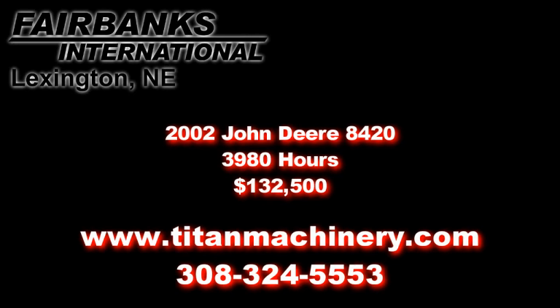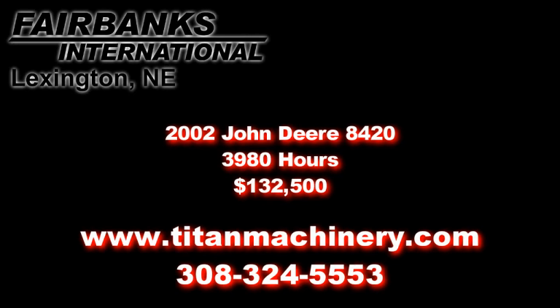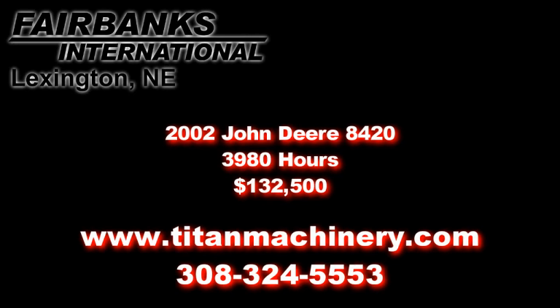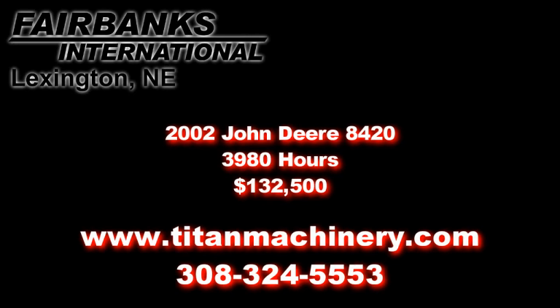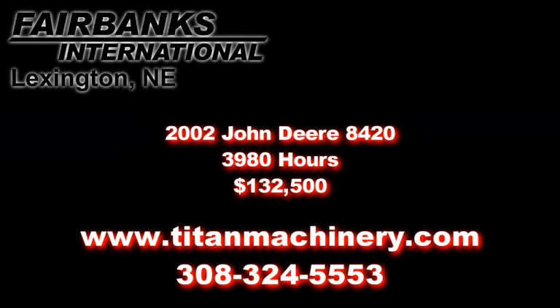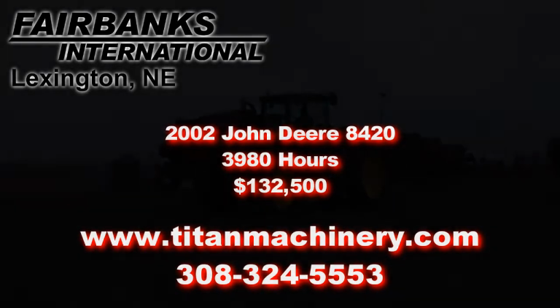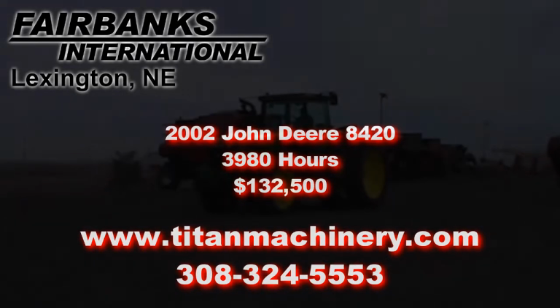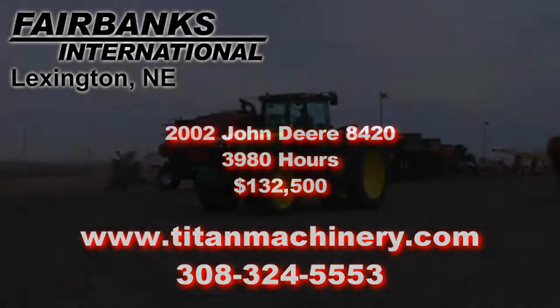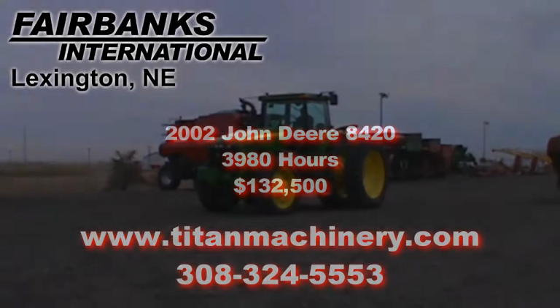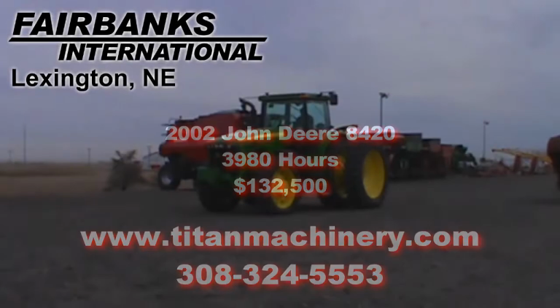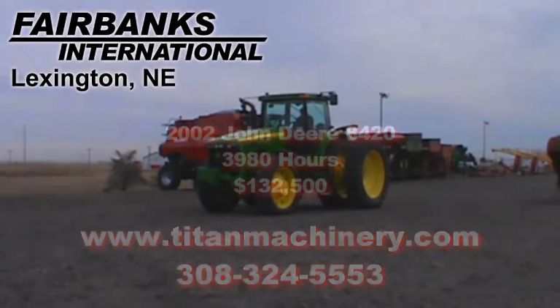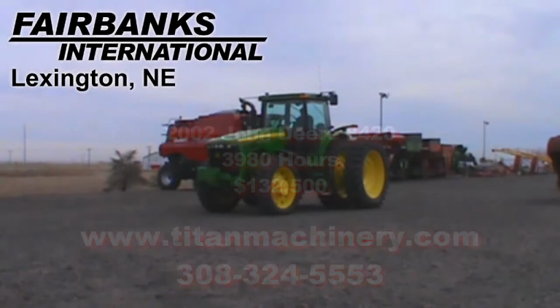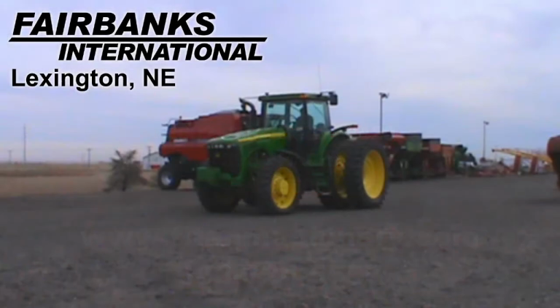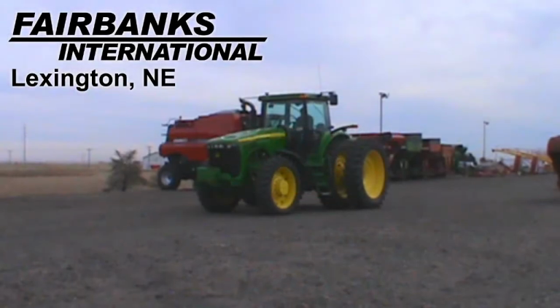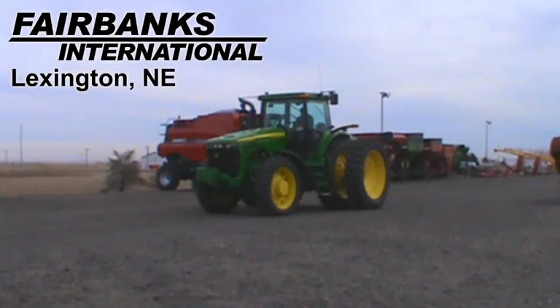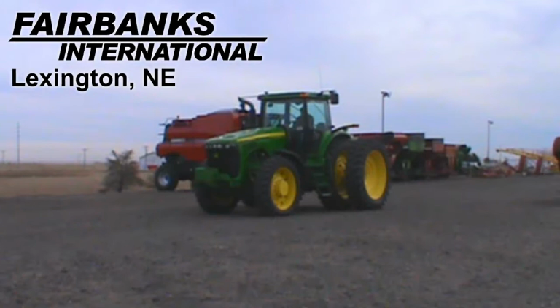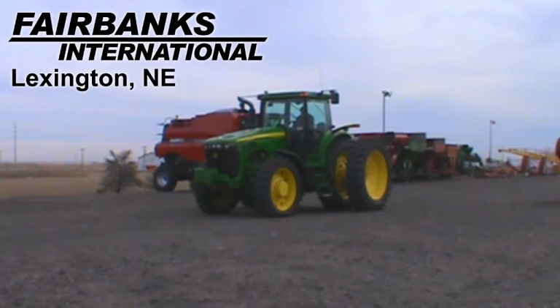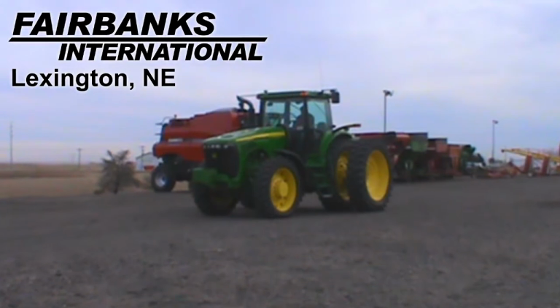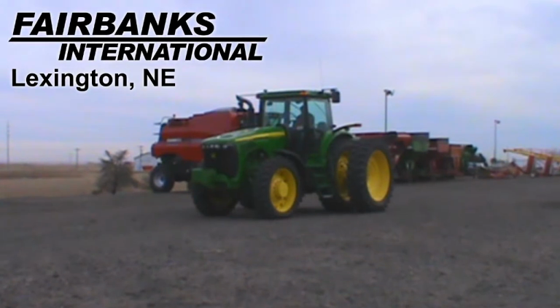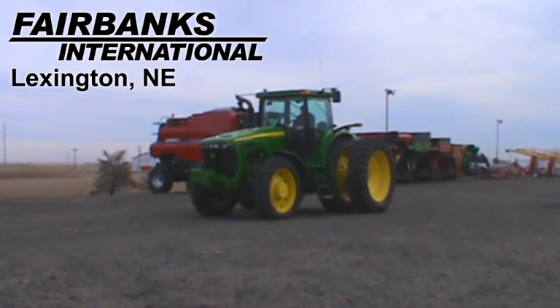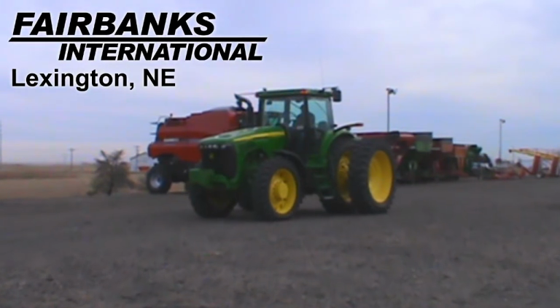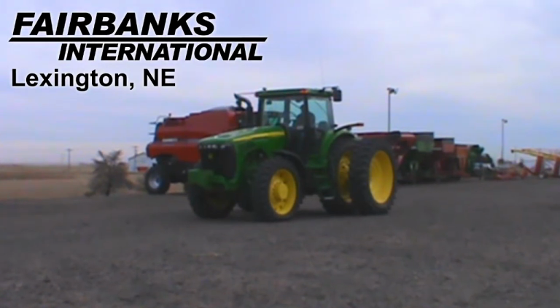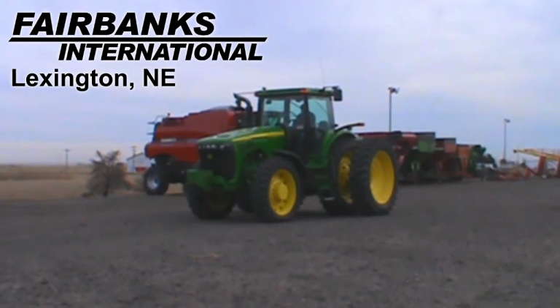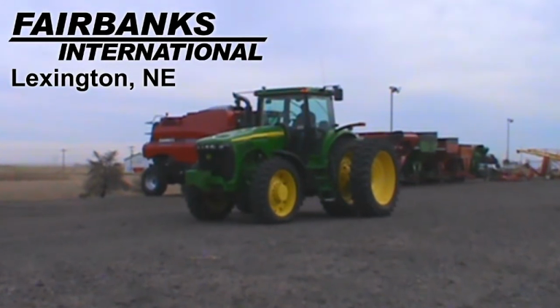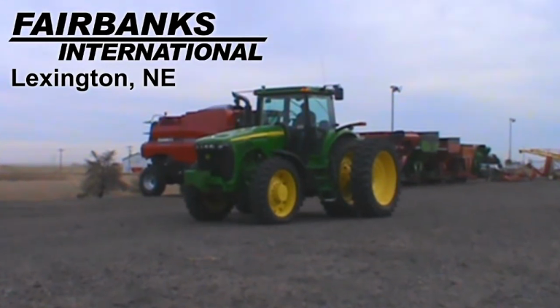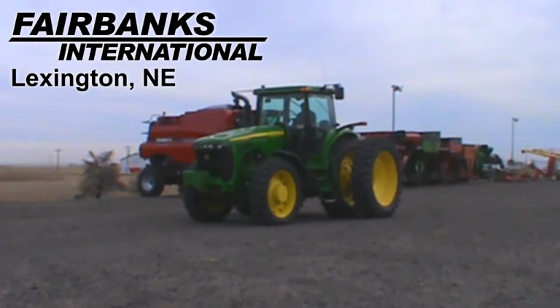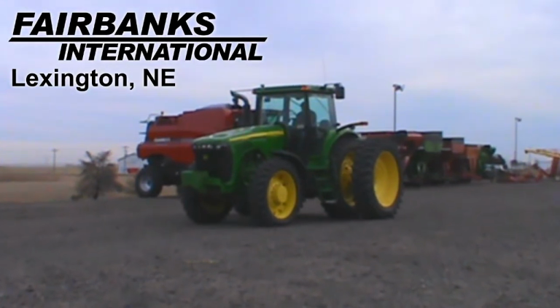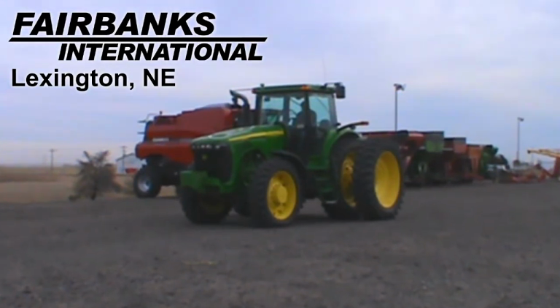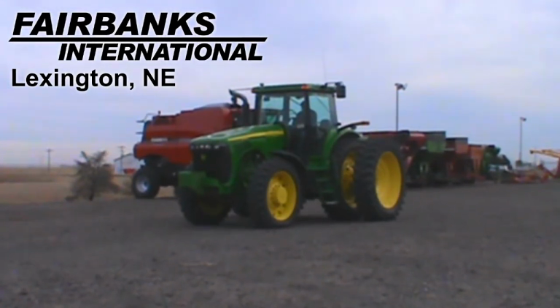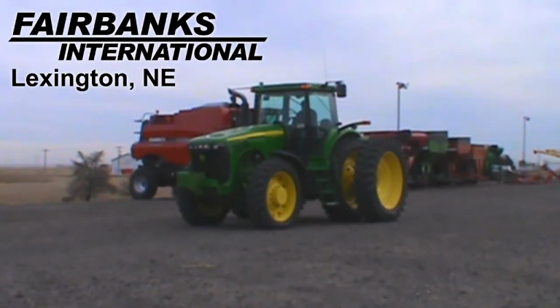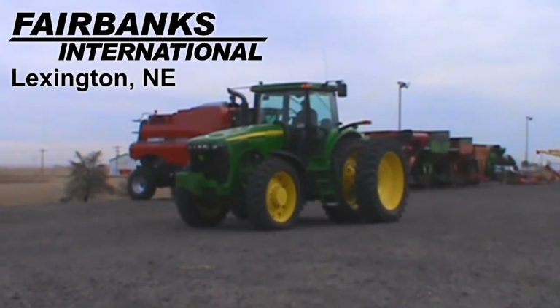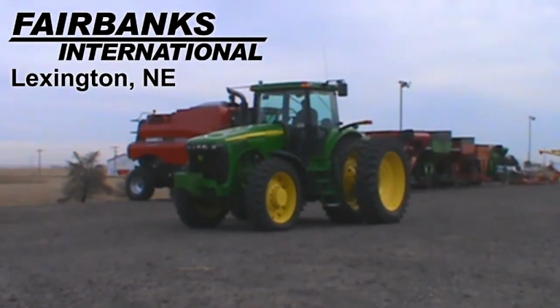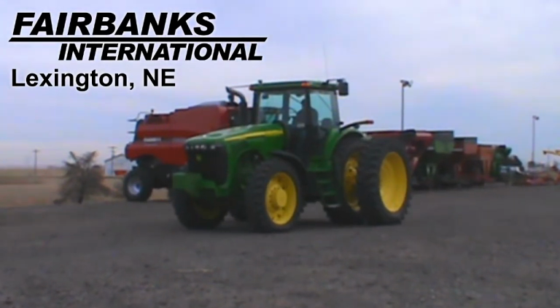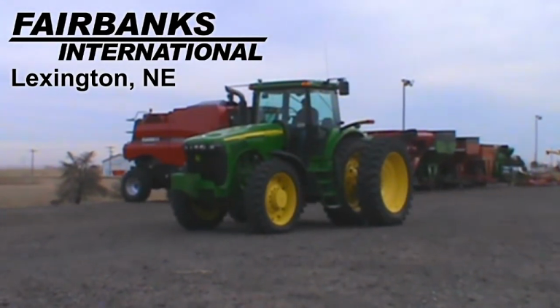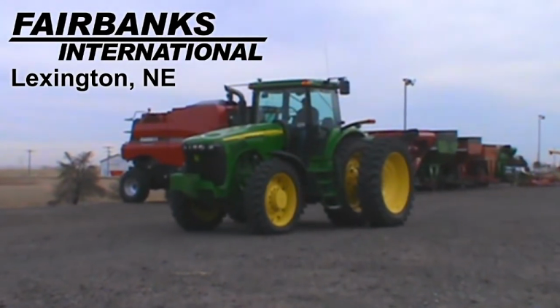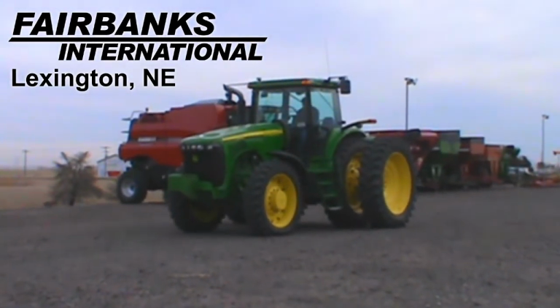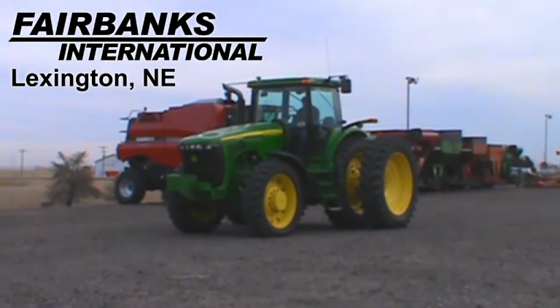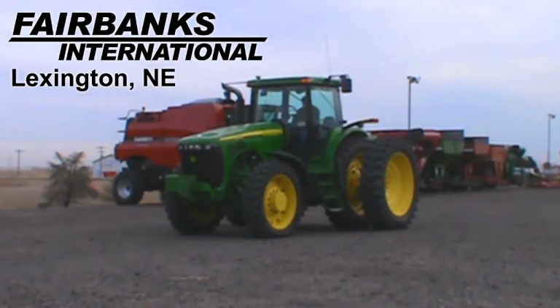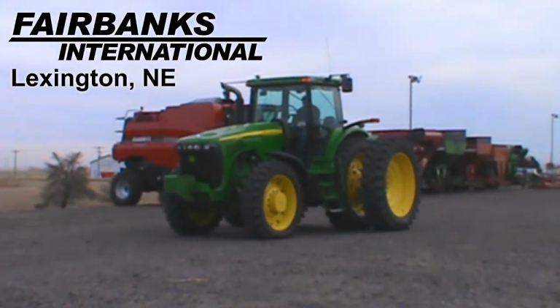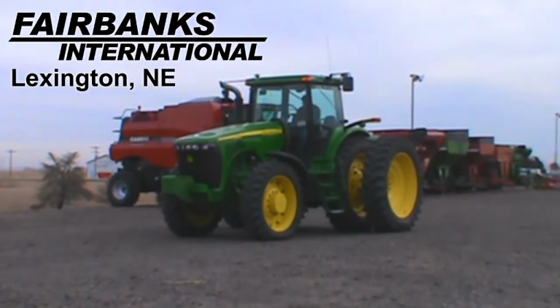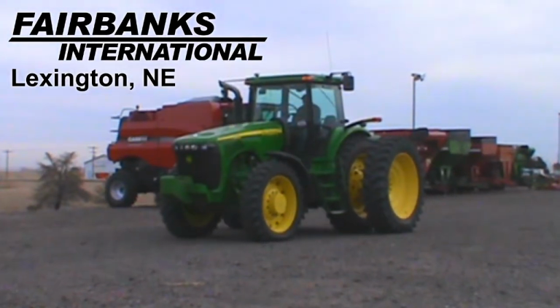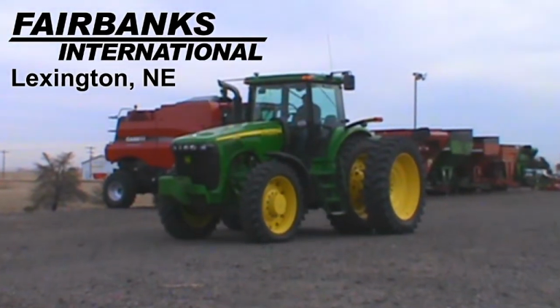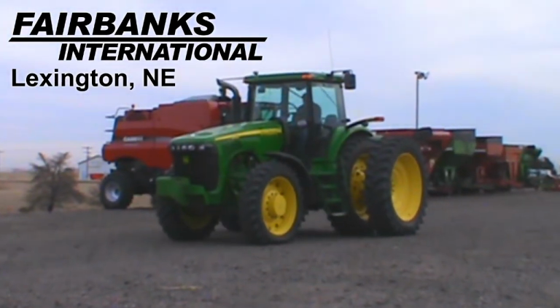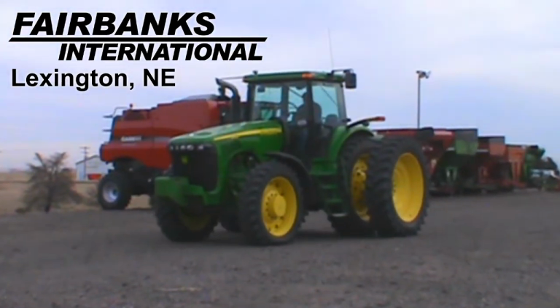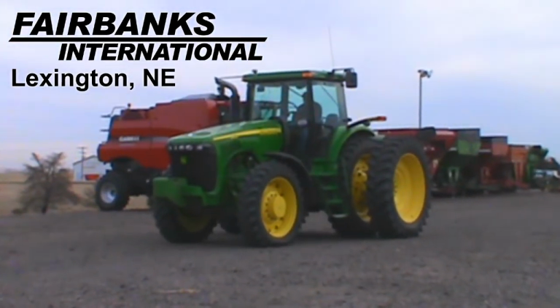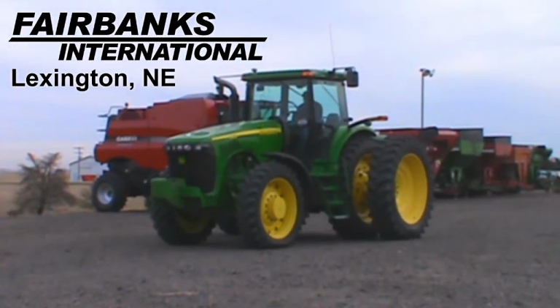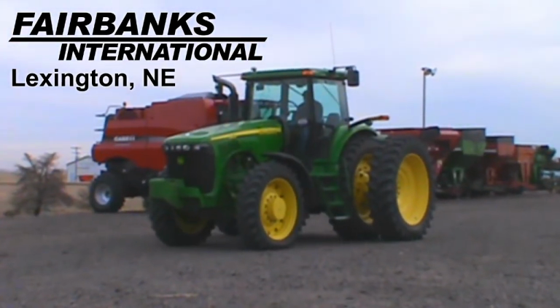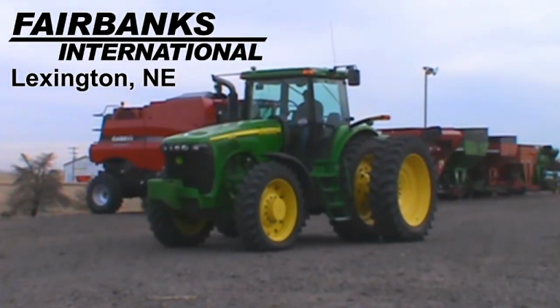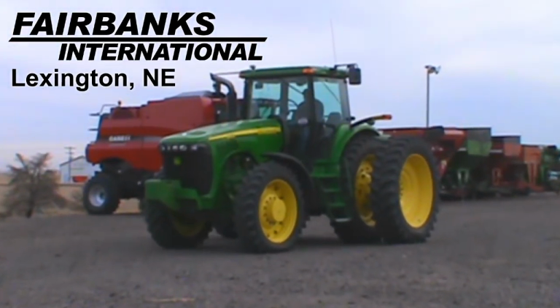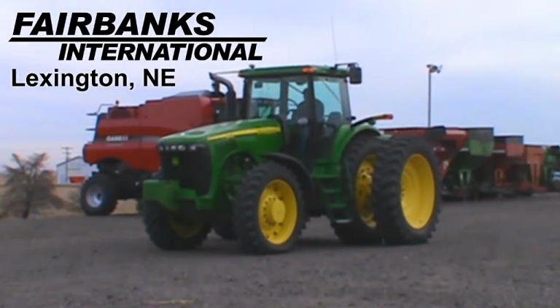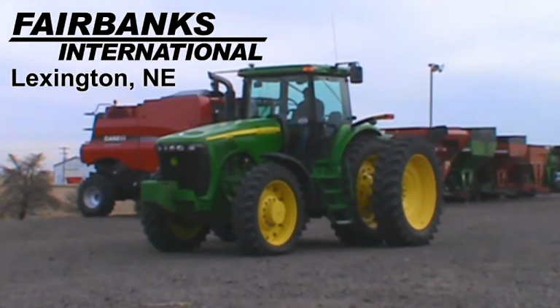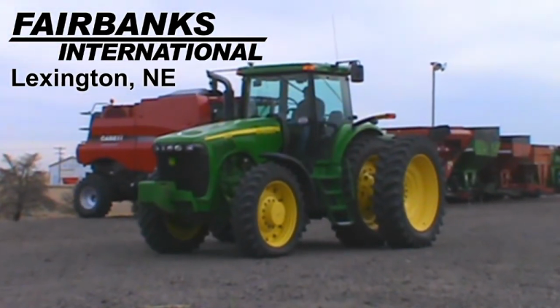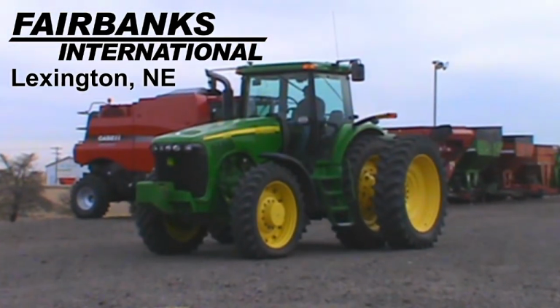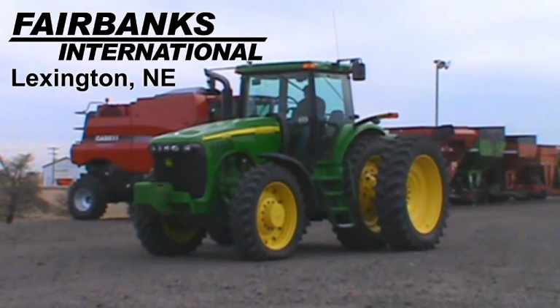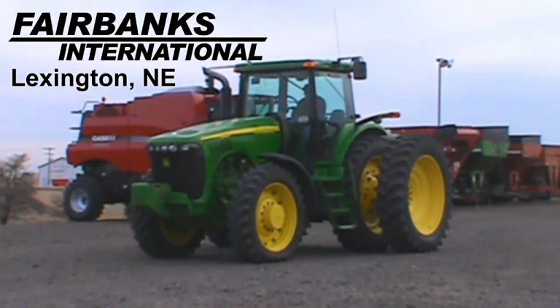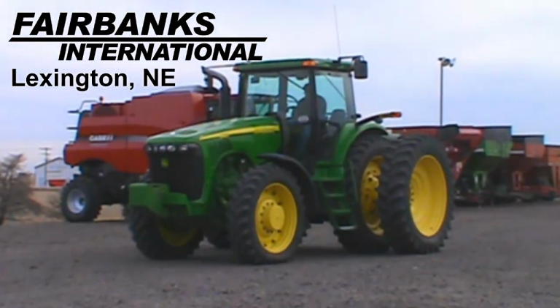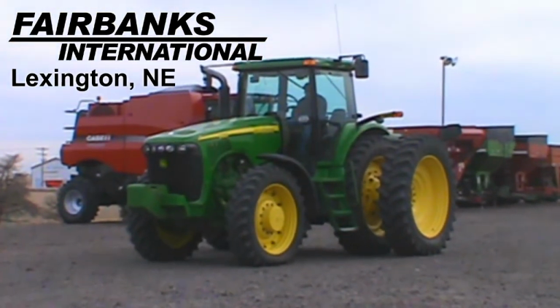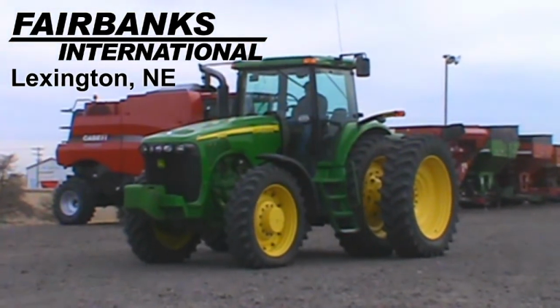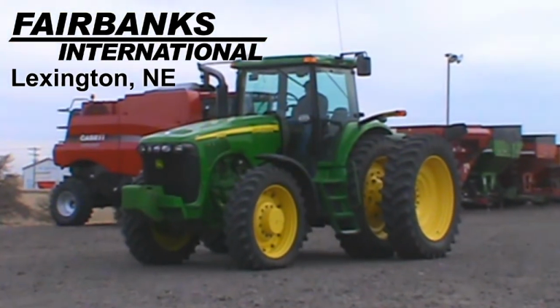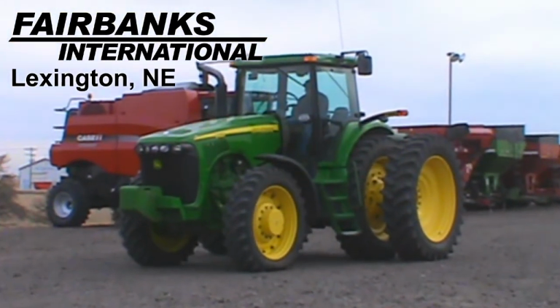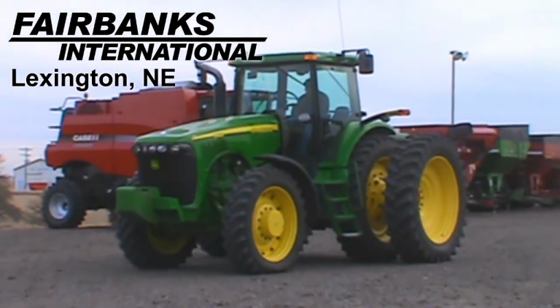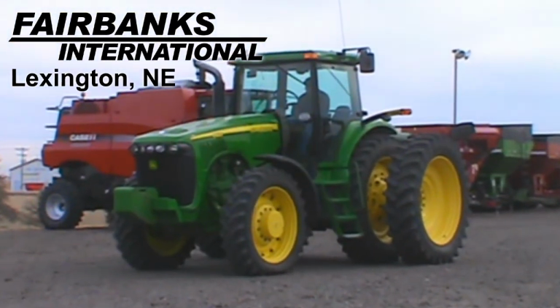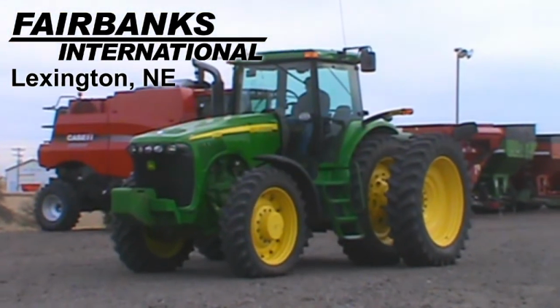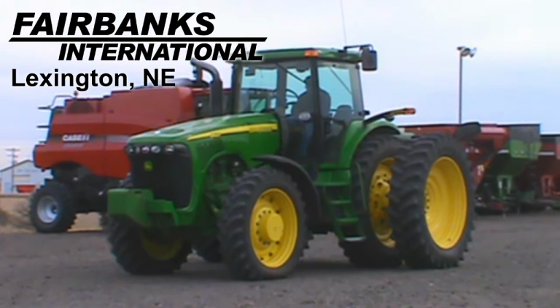Available at Fairbanks International of Lexington, we have this 2002 John Deere 8420 with 3,980 hours.